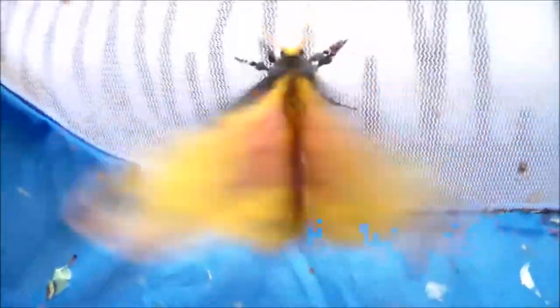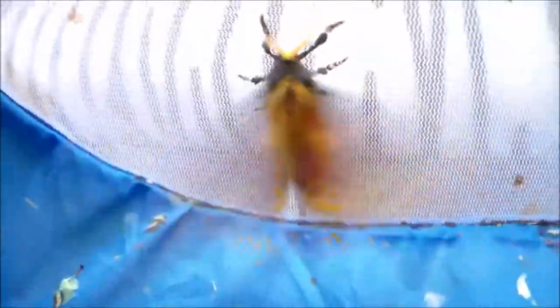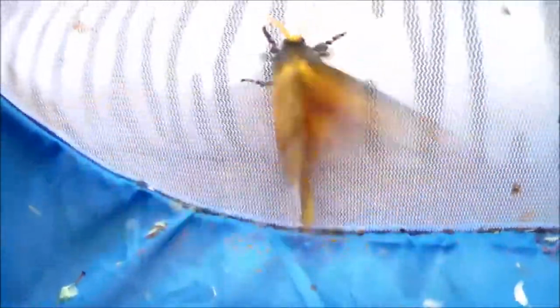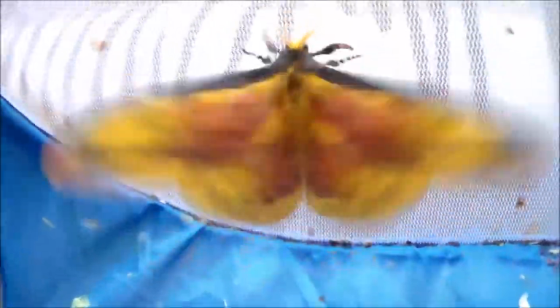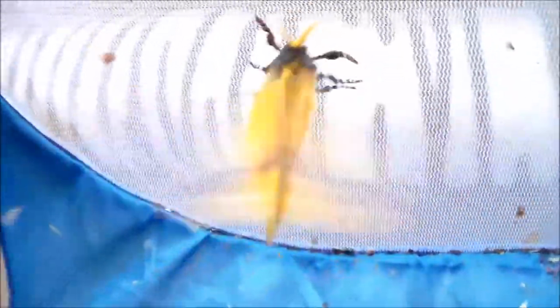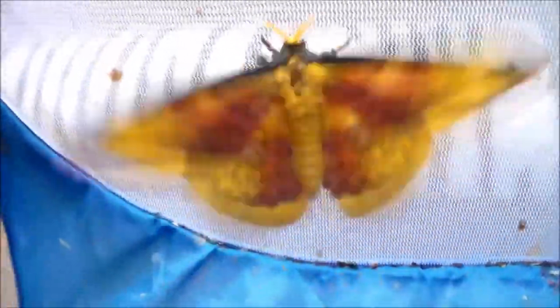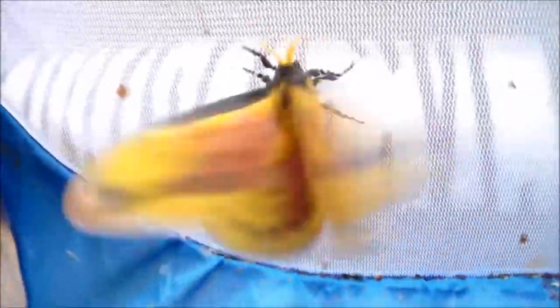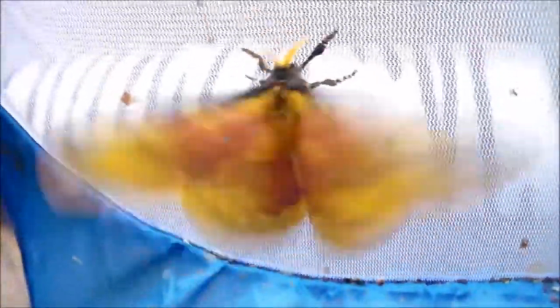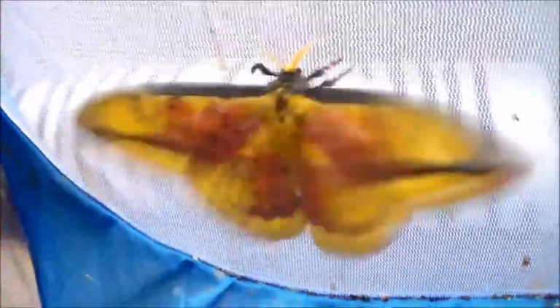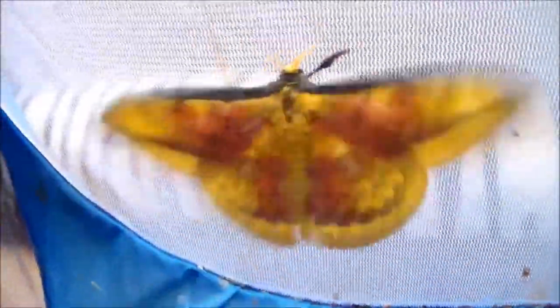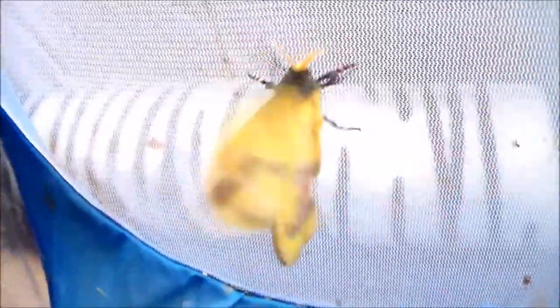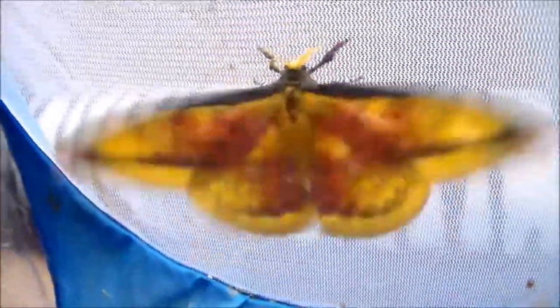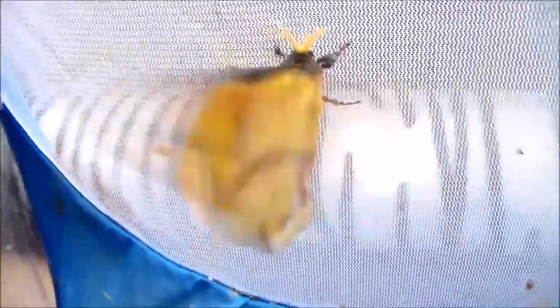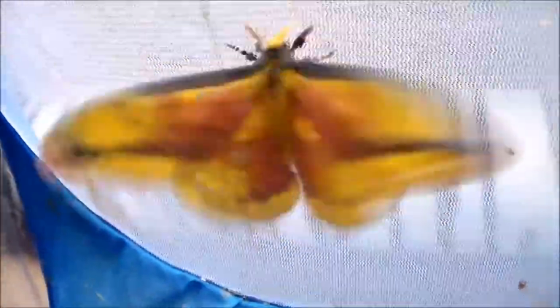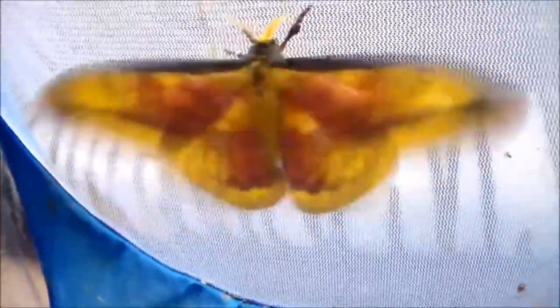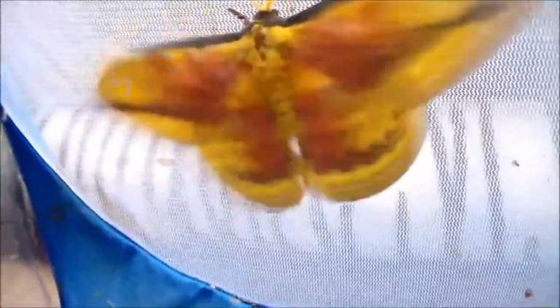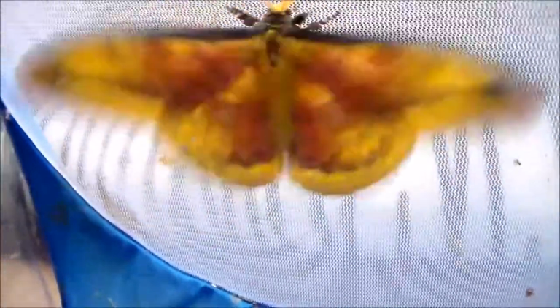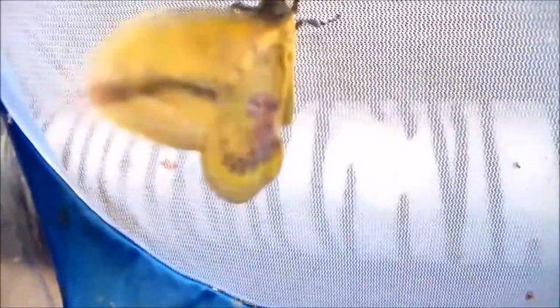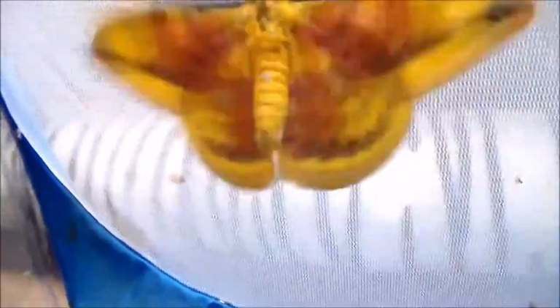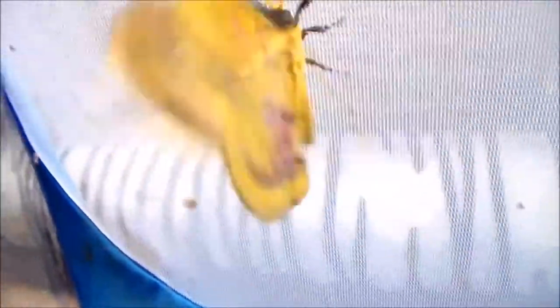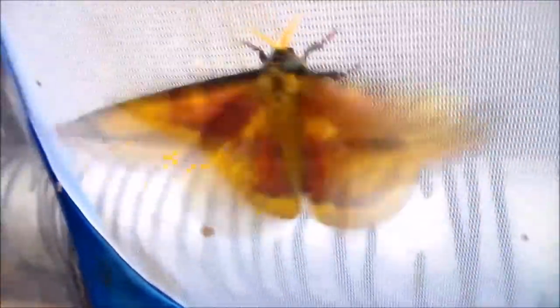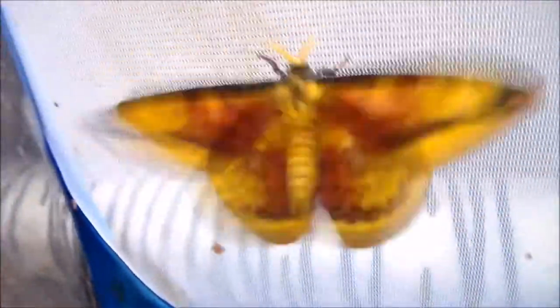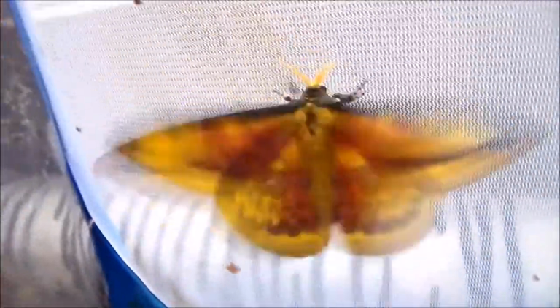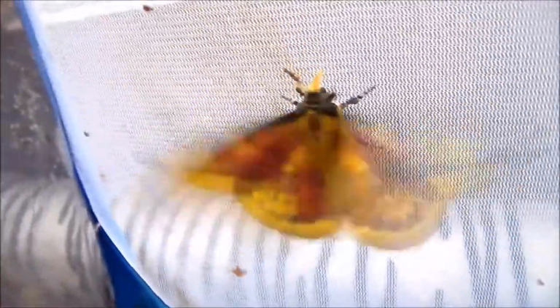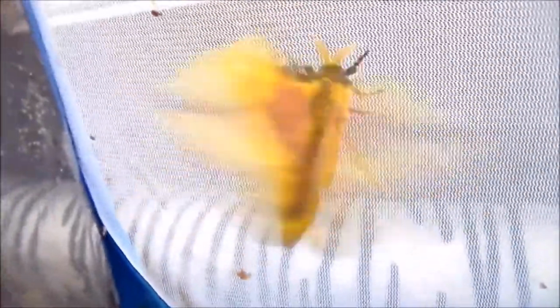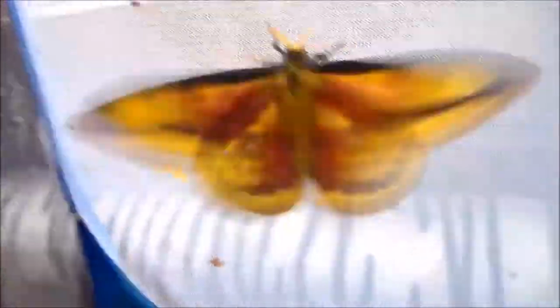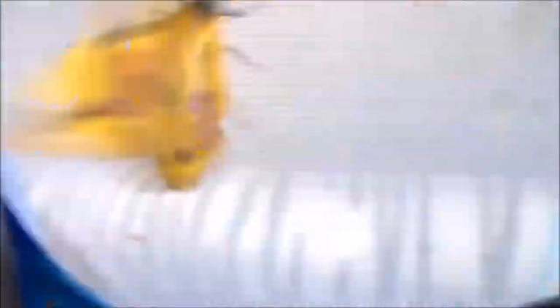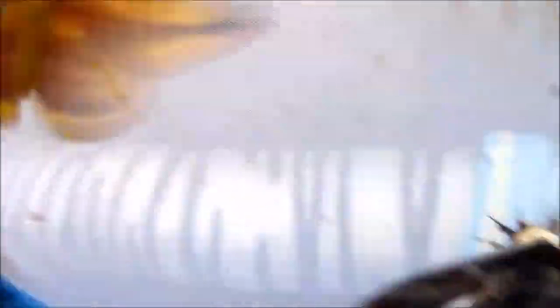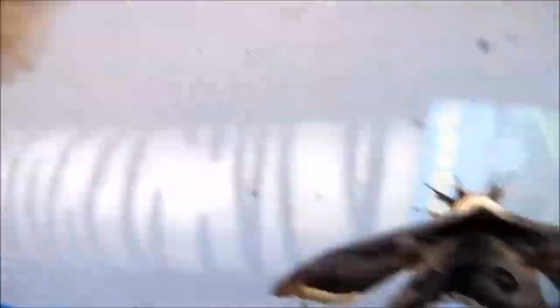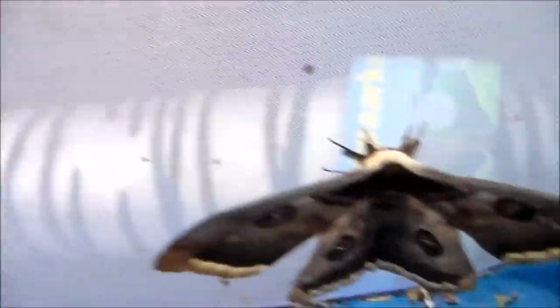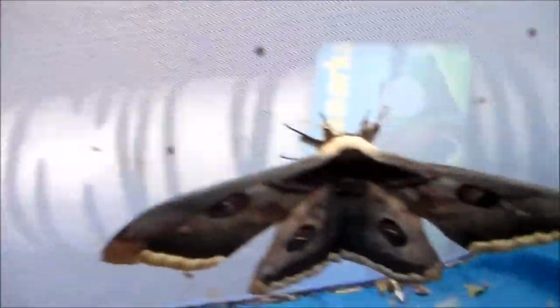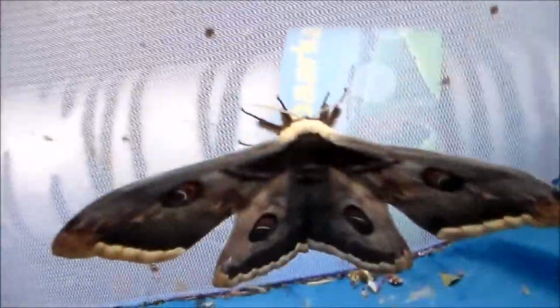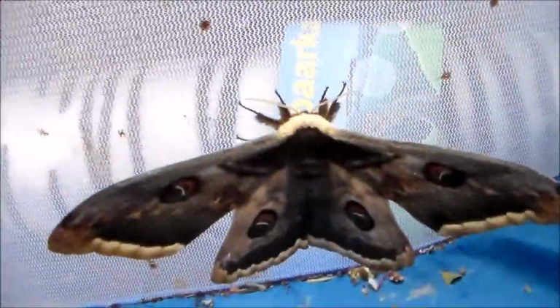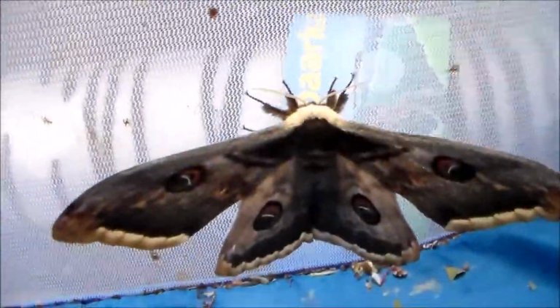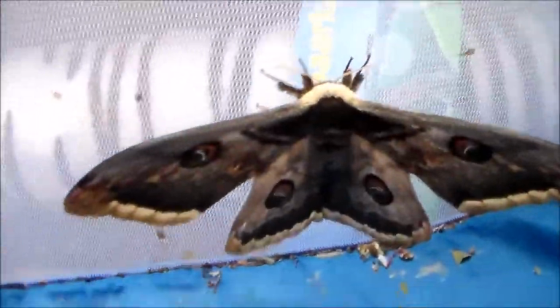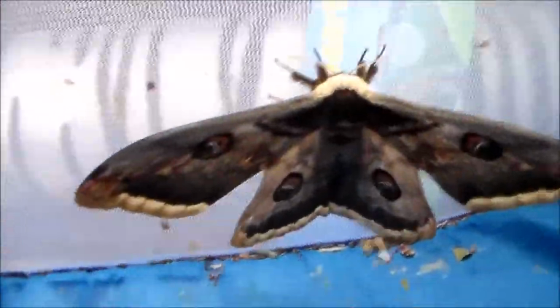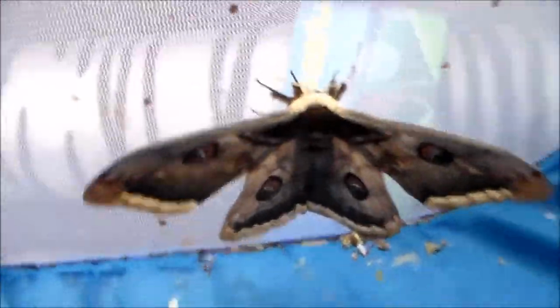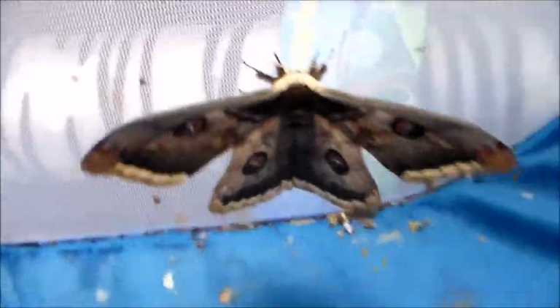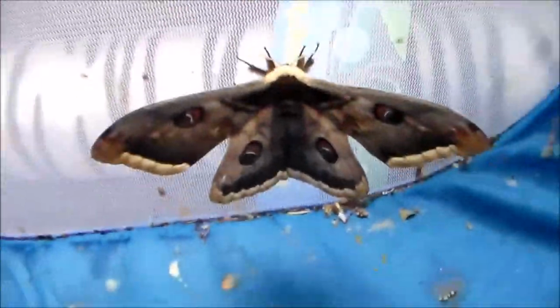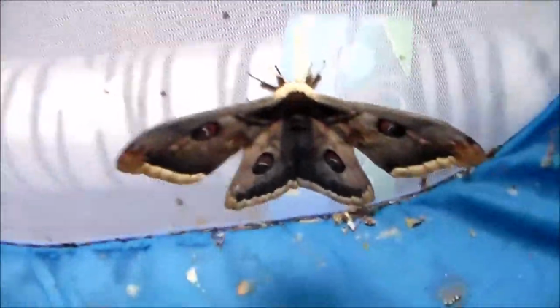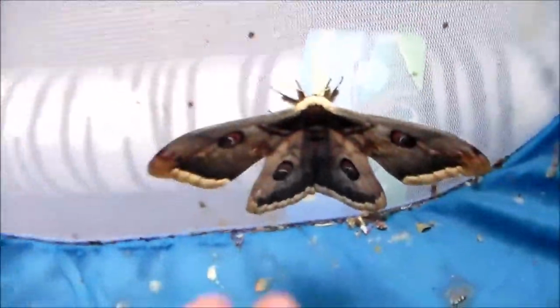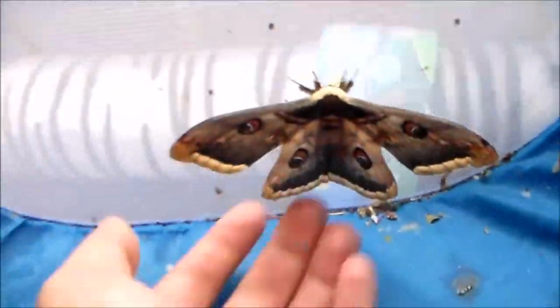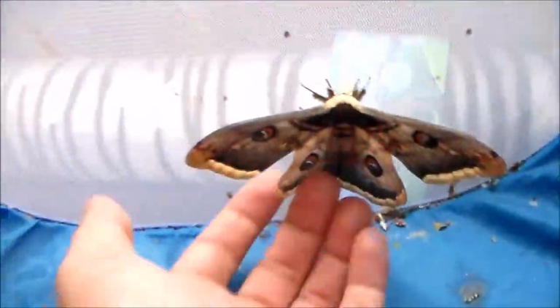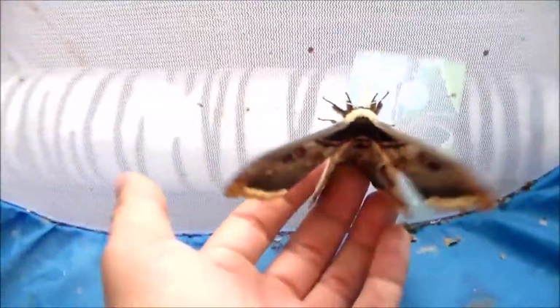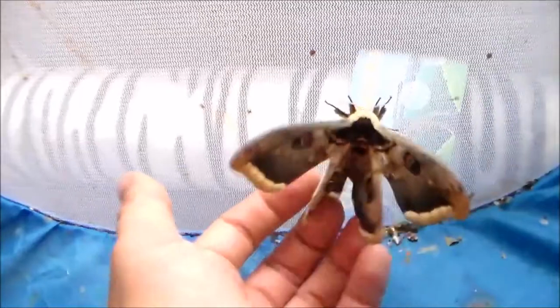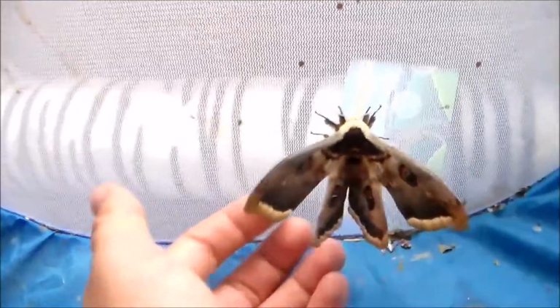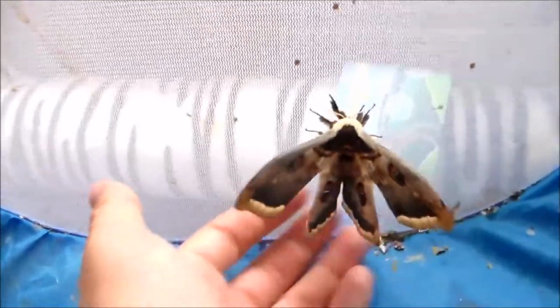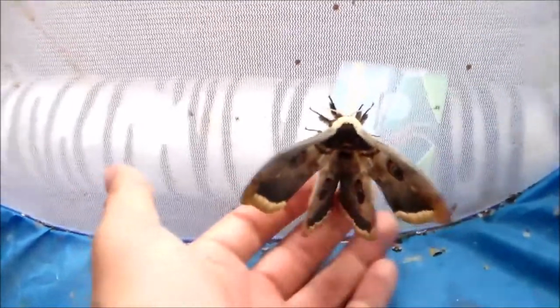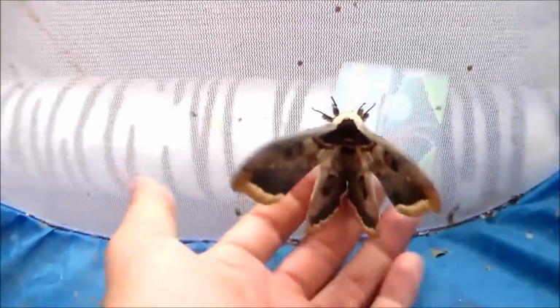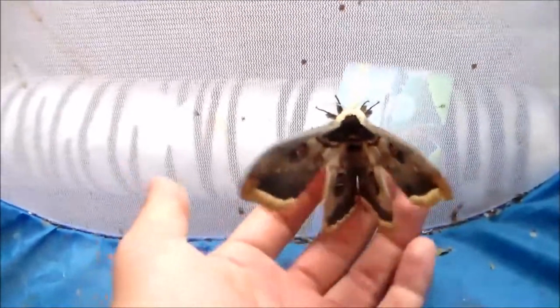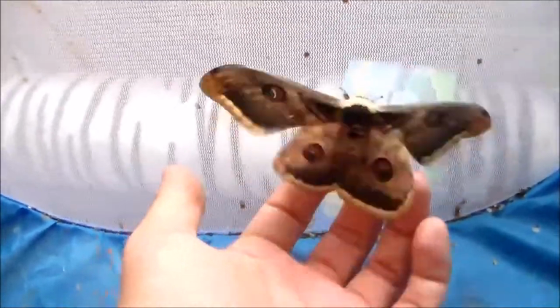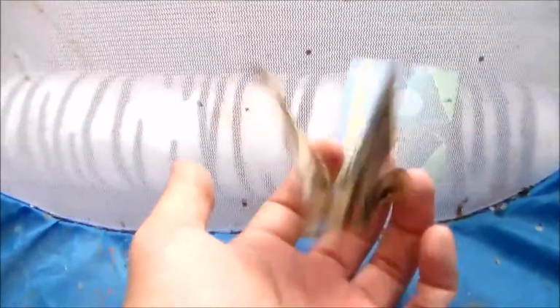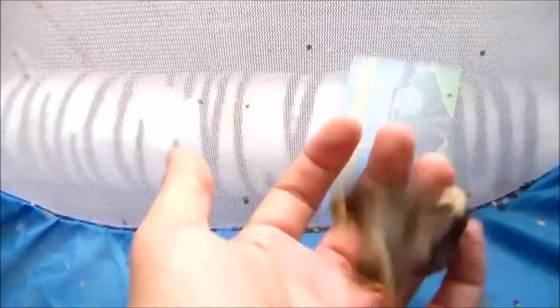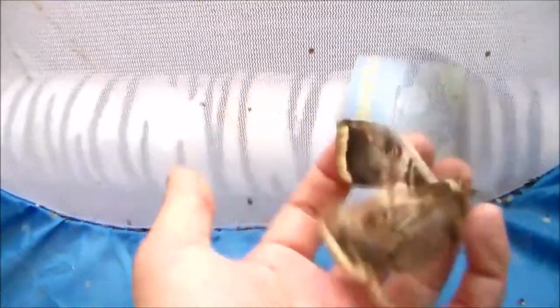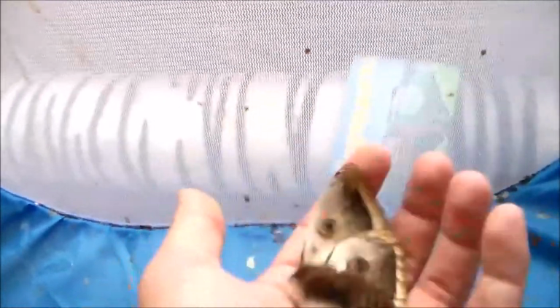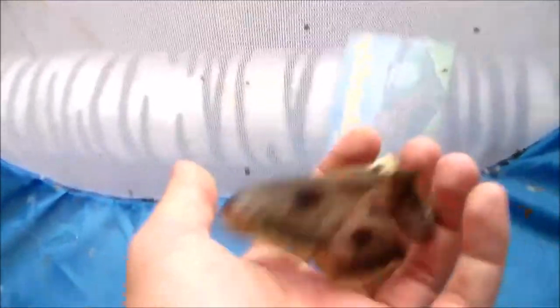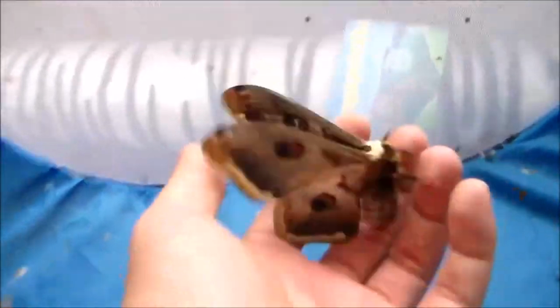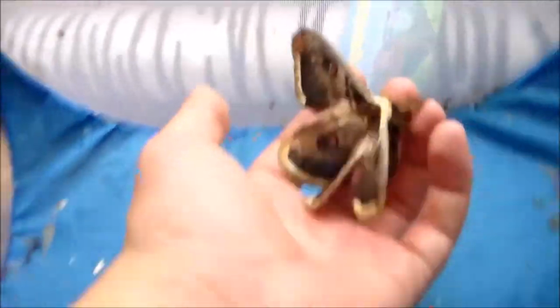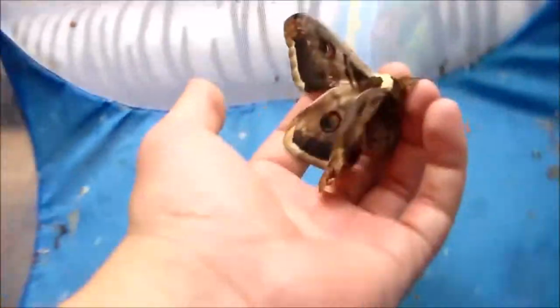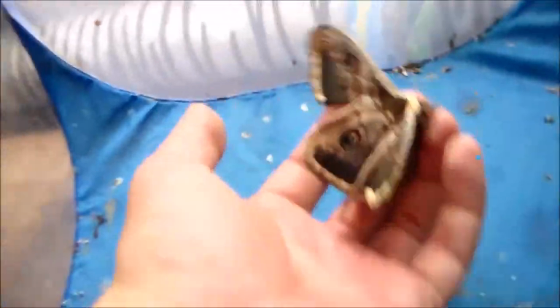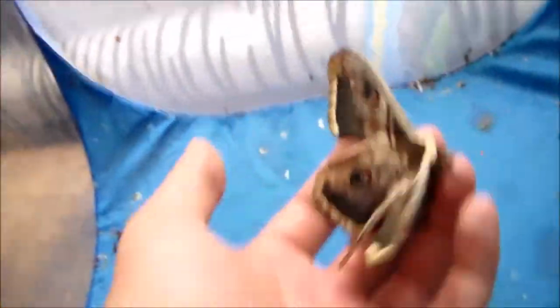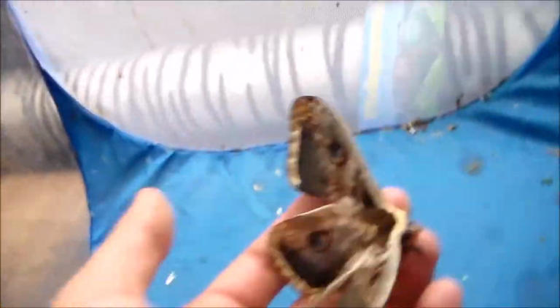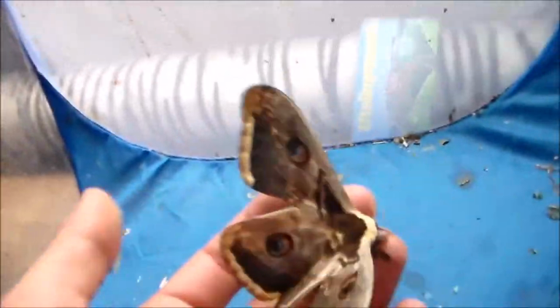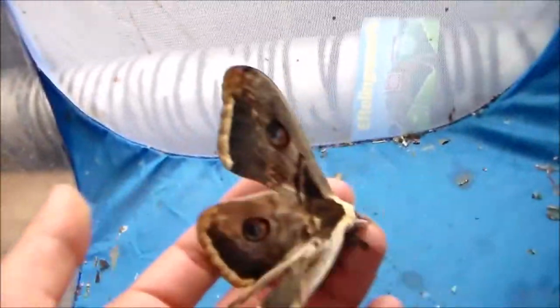And say hi to my female of Saturnia Piri. She's quite big and fat. I hope to pair her with a male.